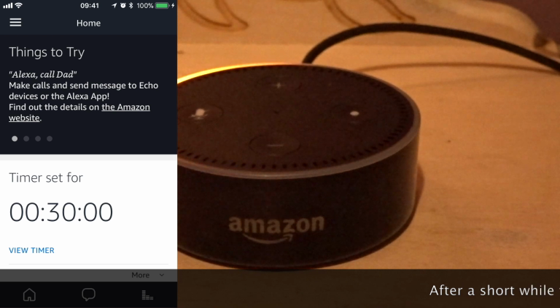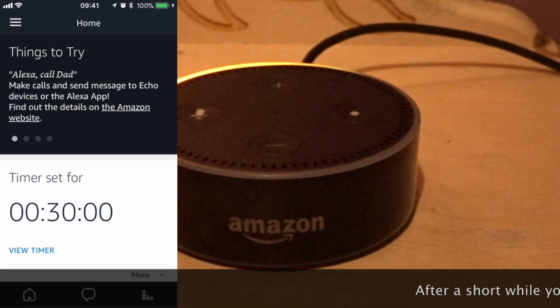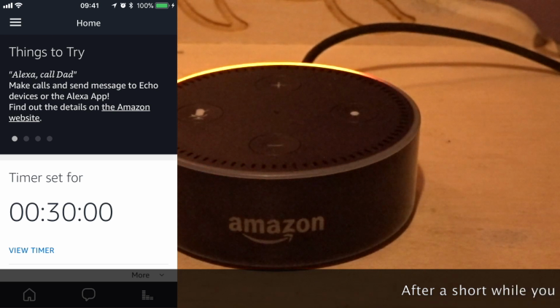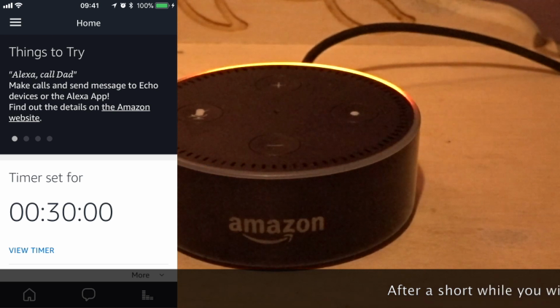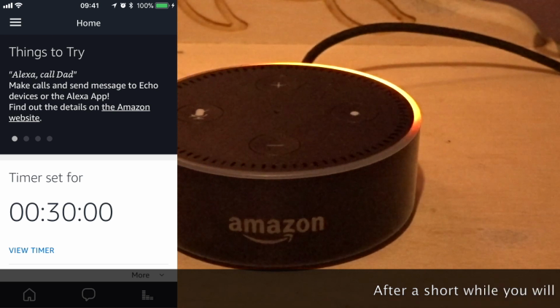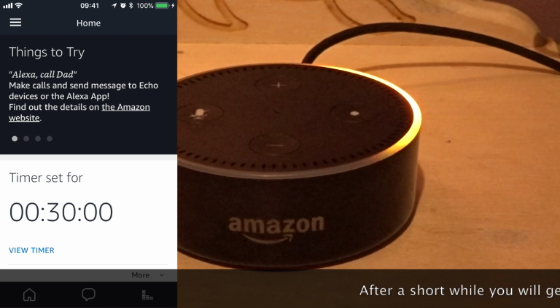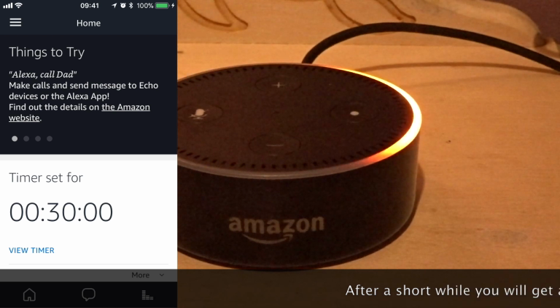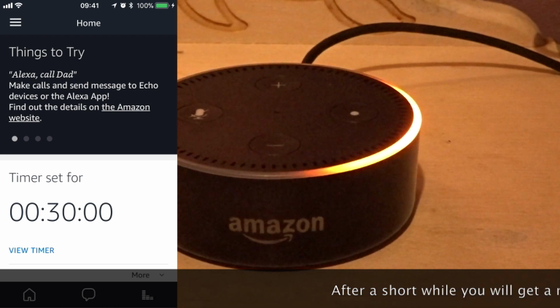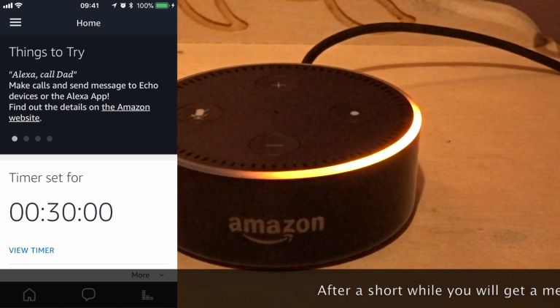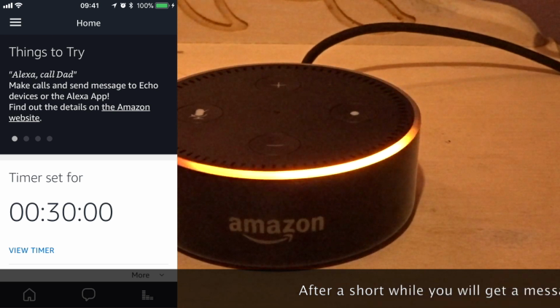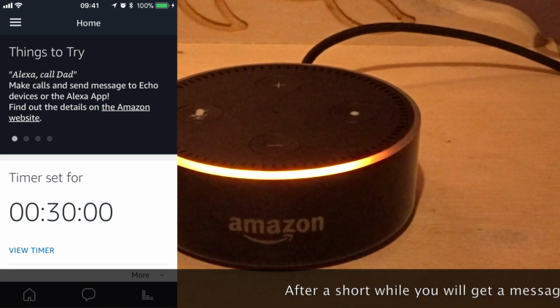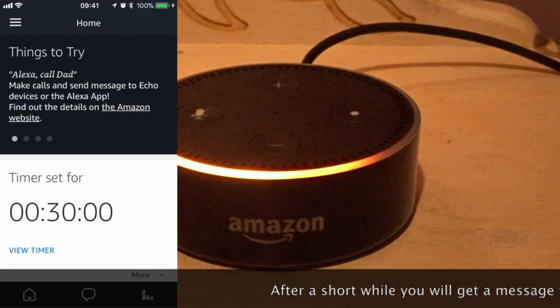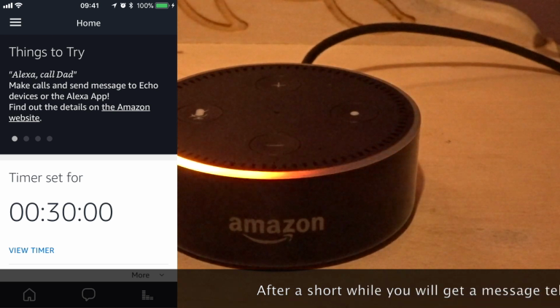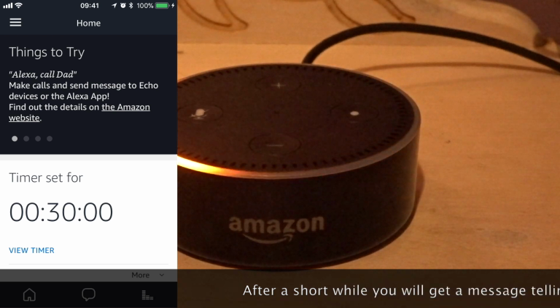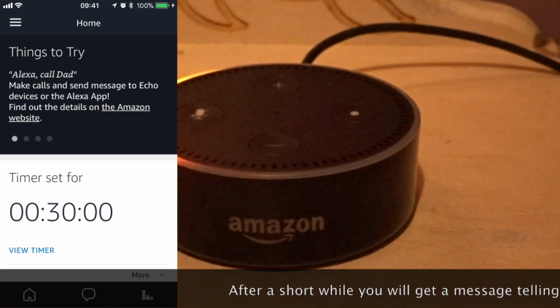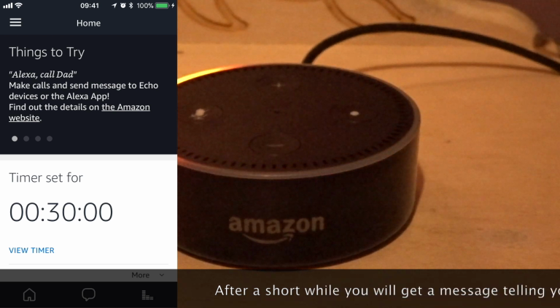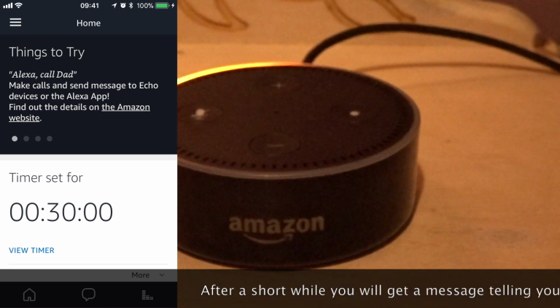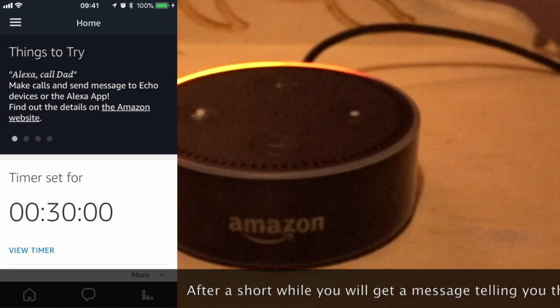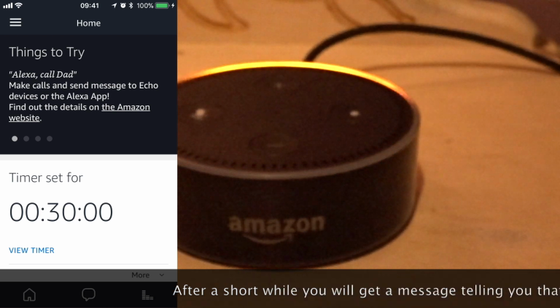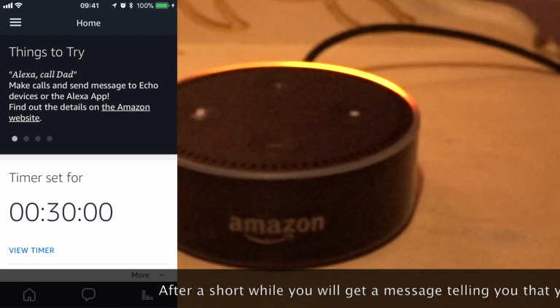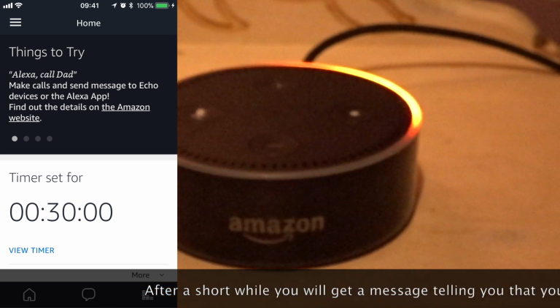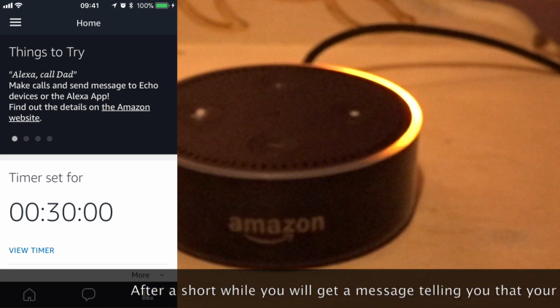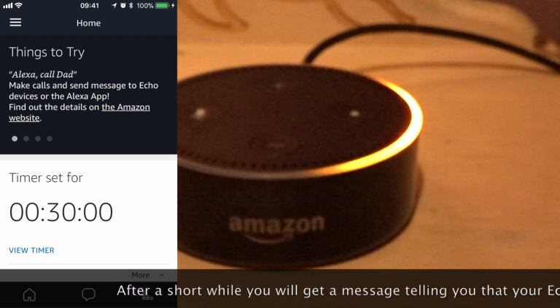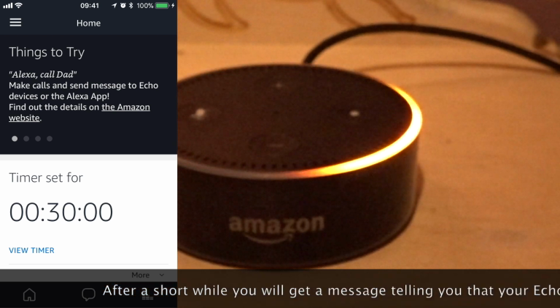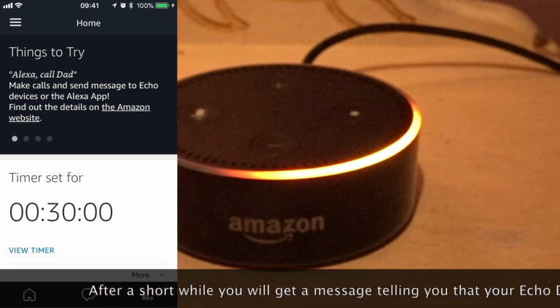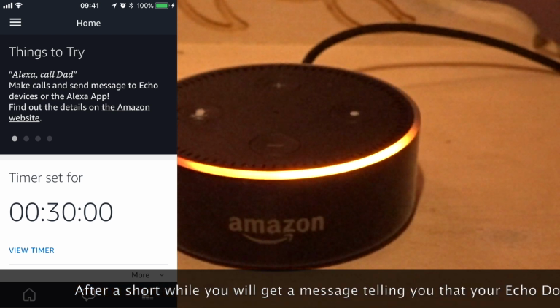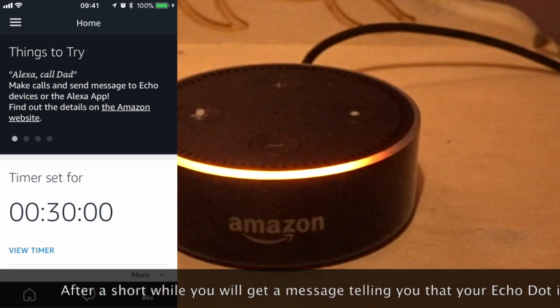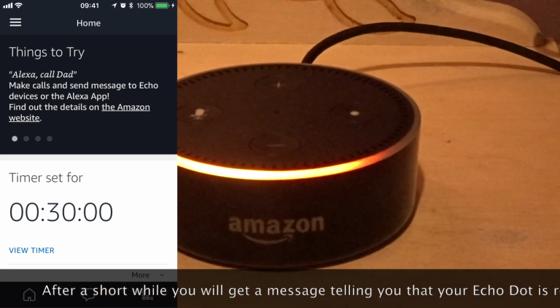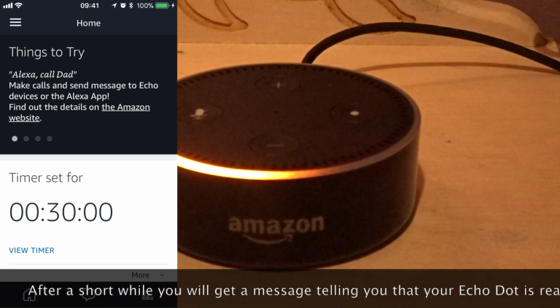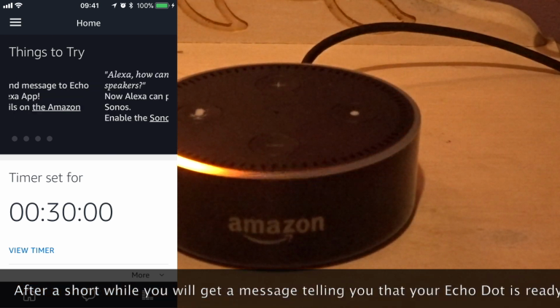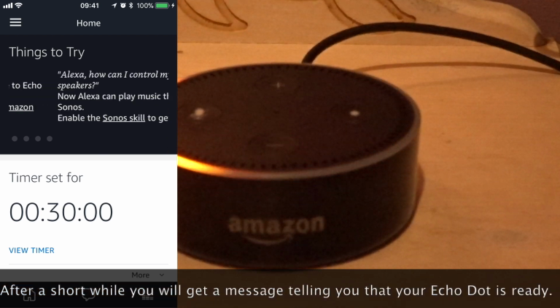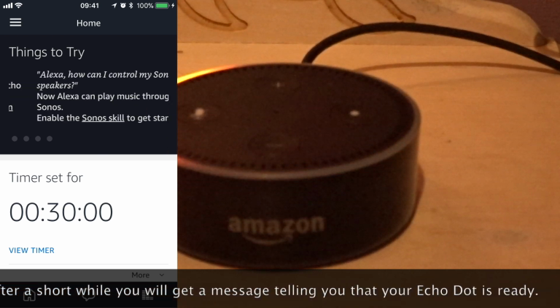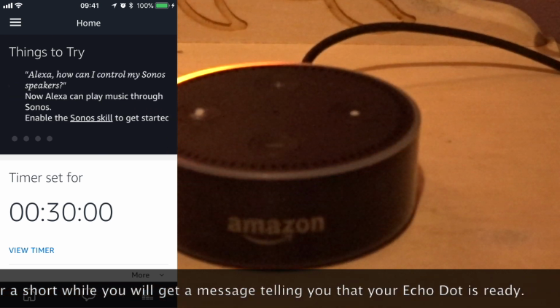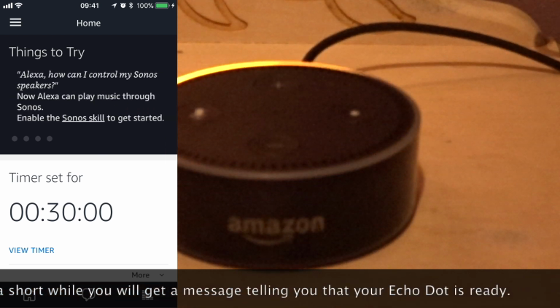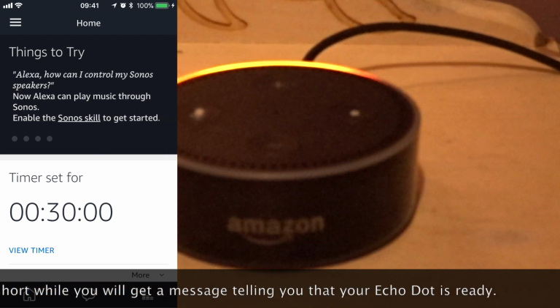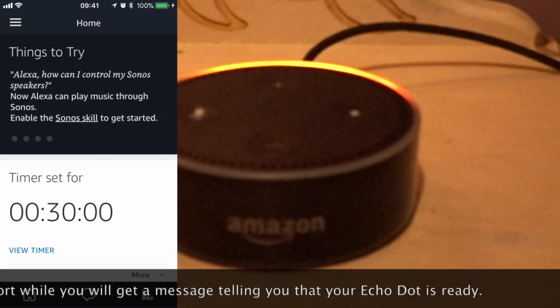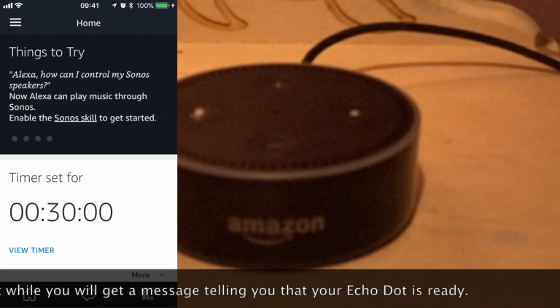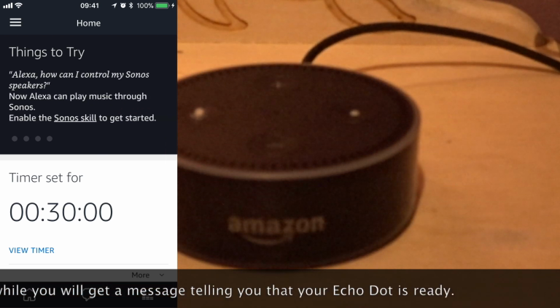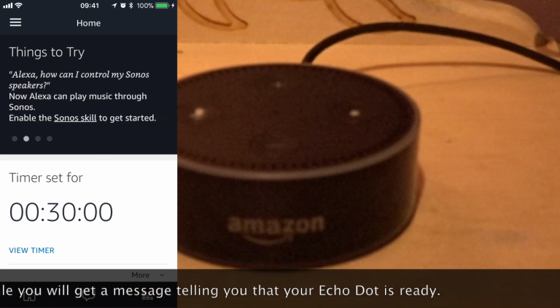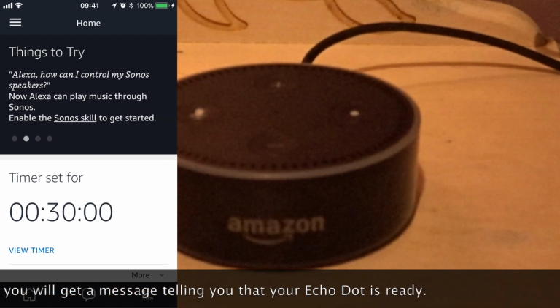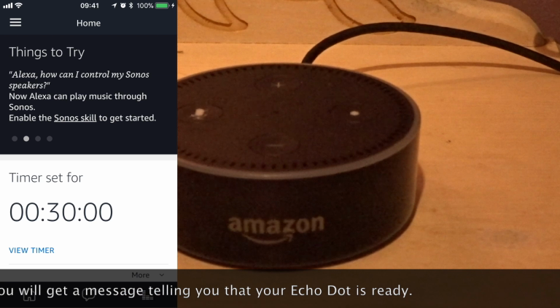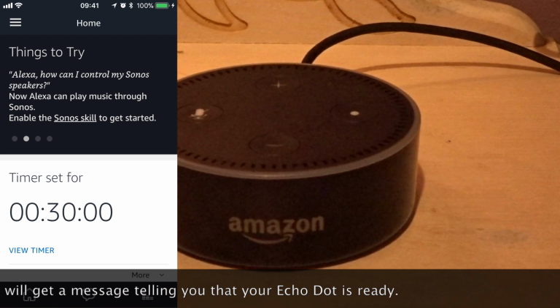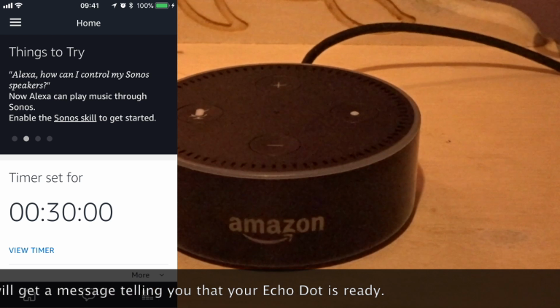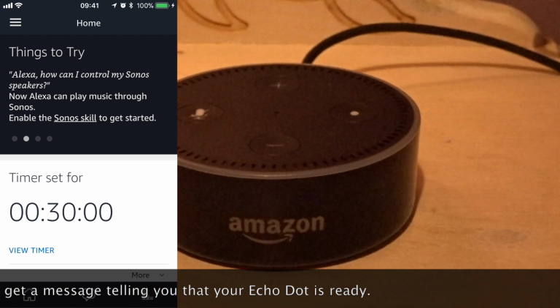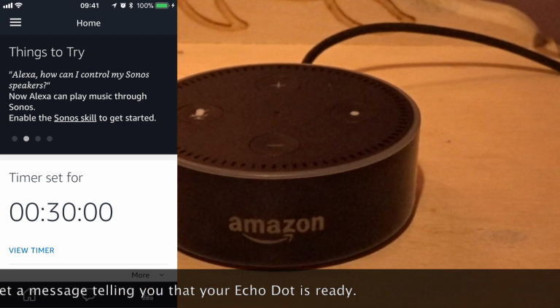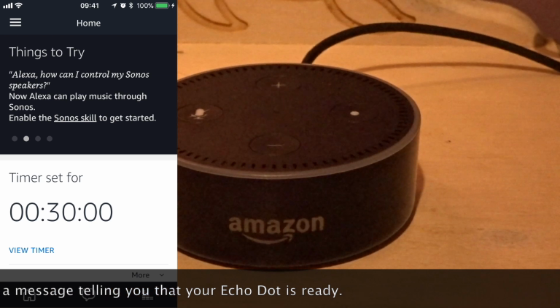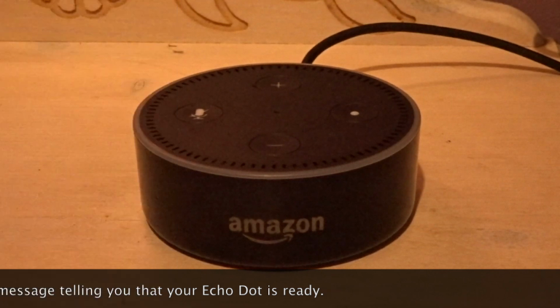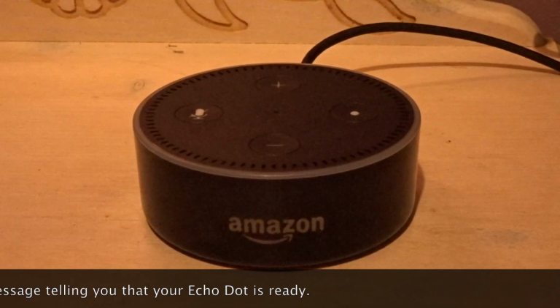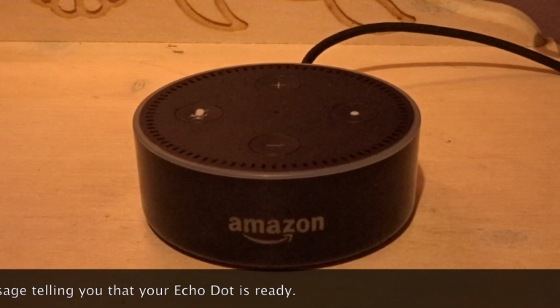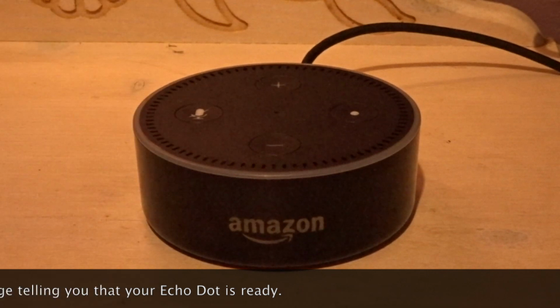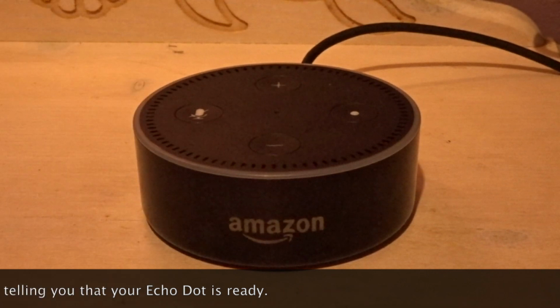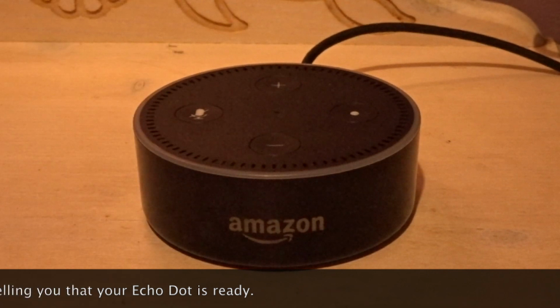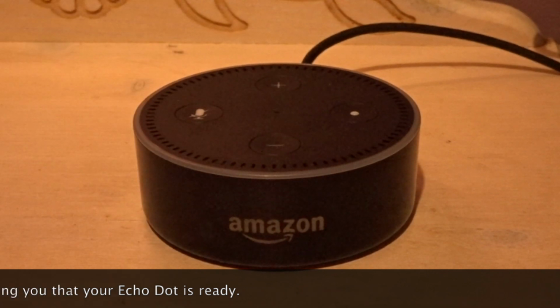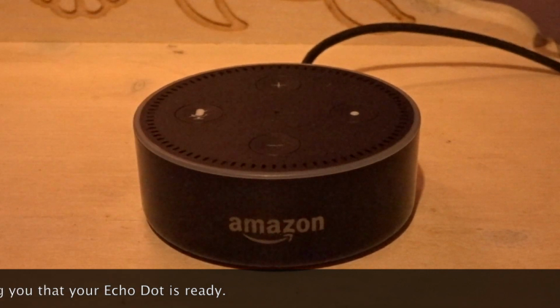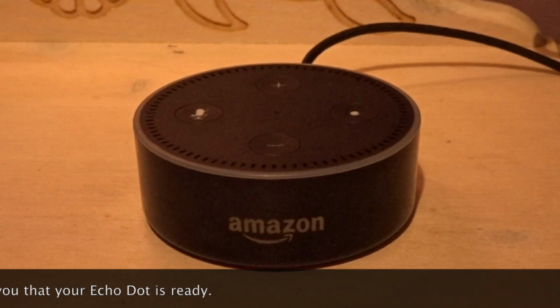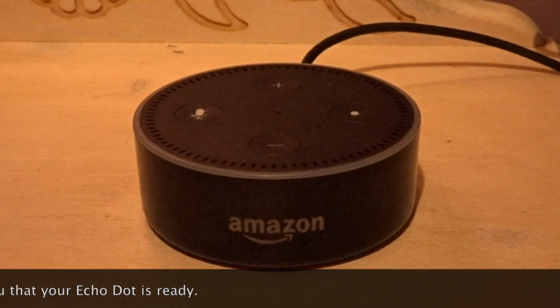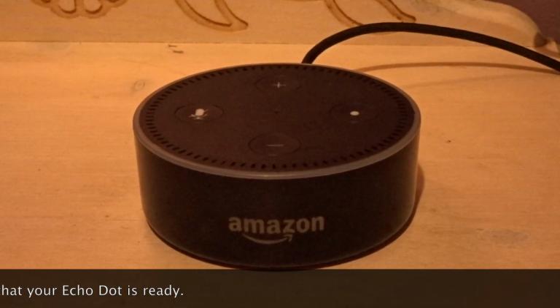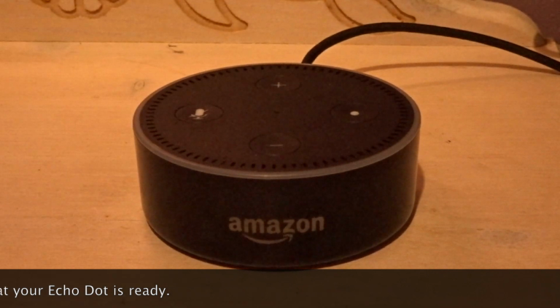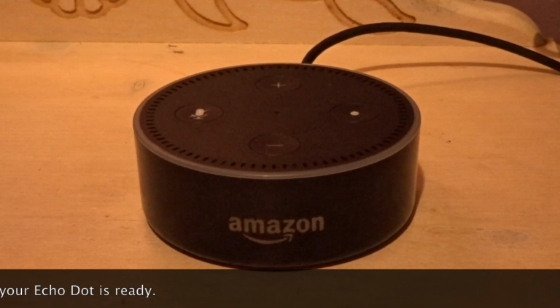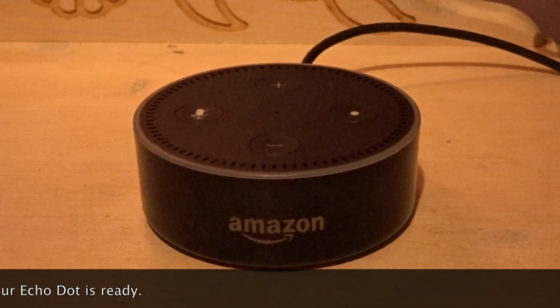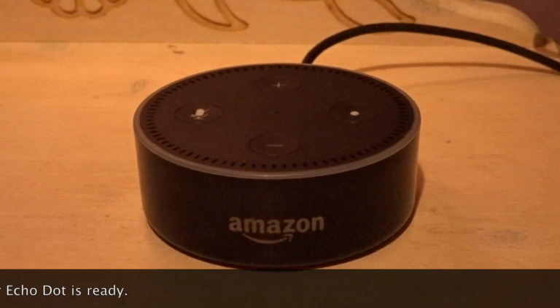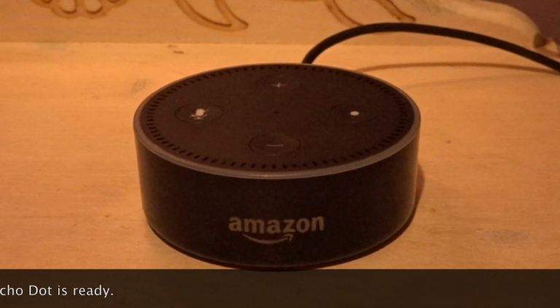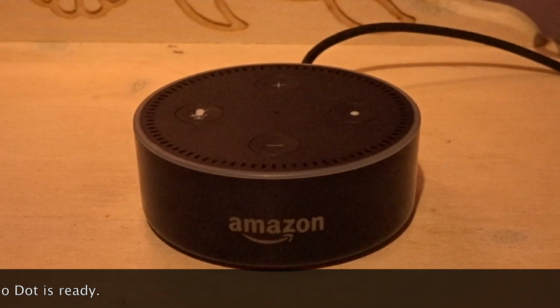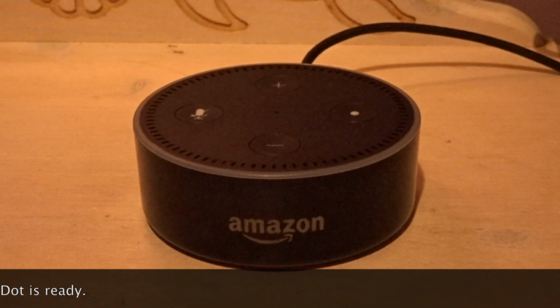After a short while, you will get a message telling you that your Echo Dot is ready. Your Echo Dot is ready.